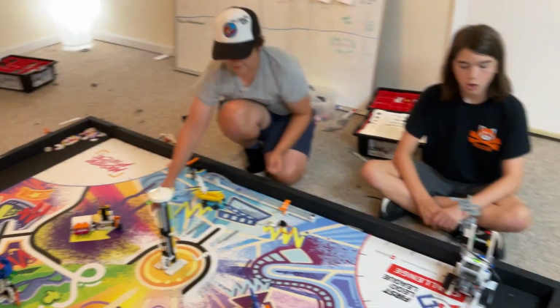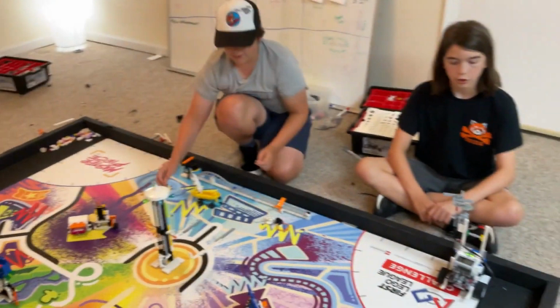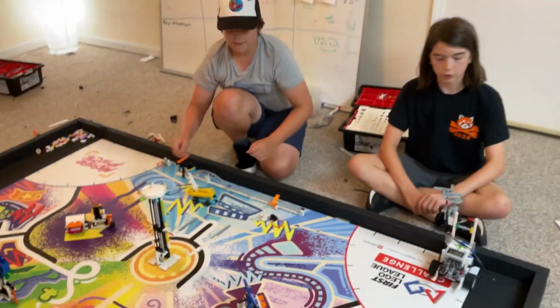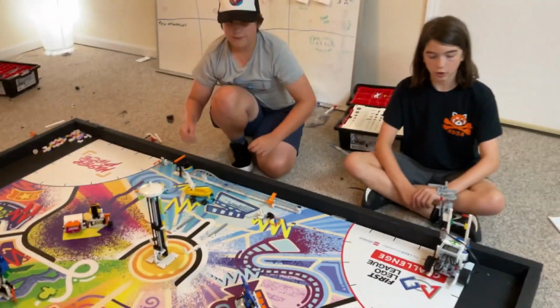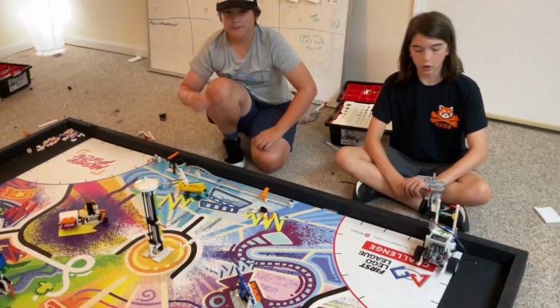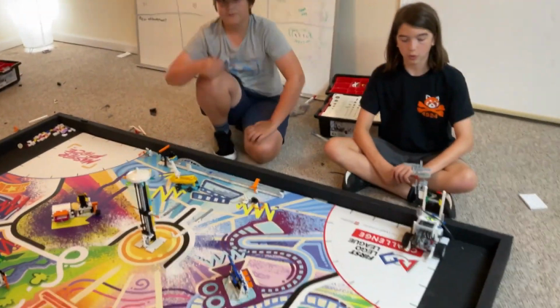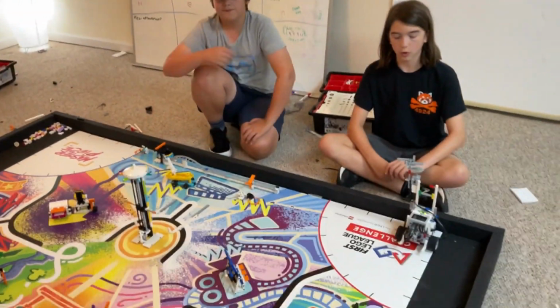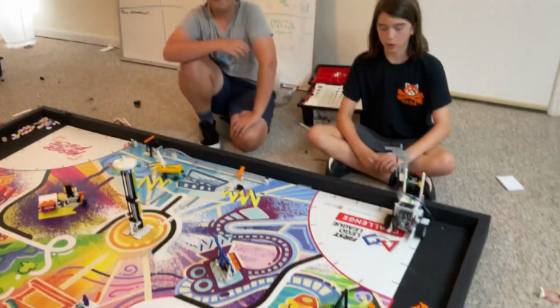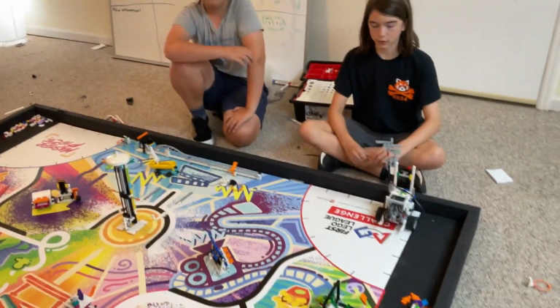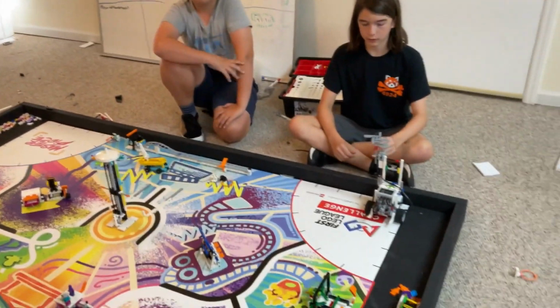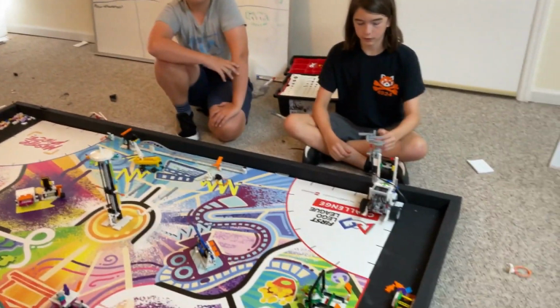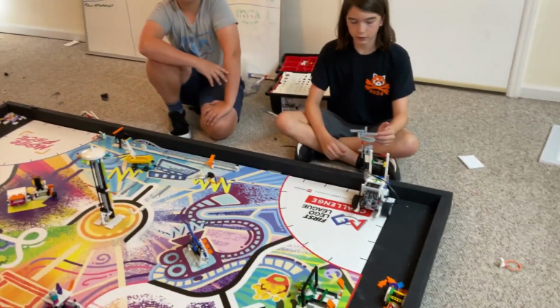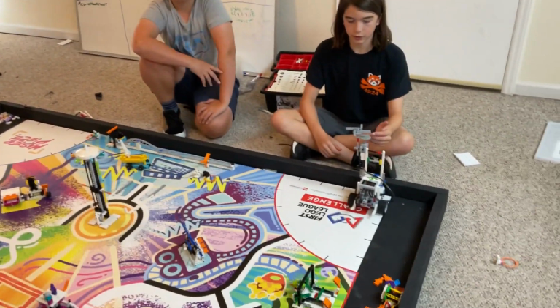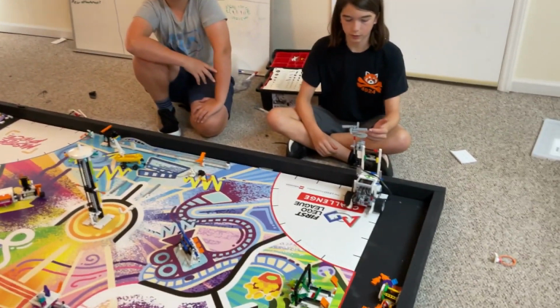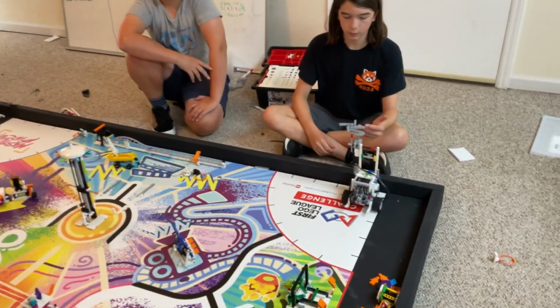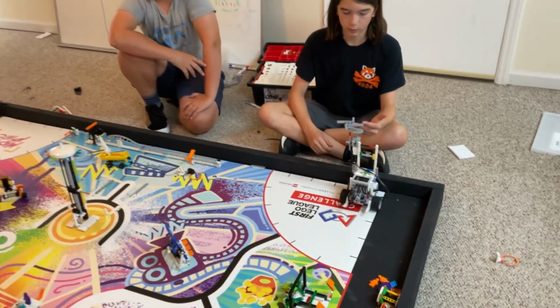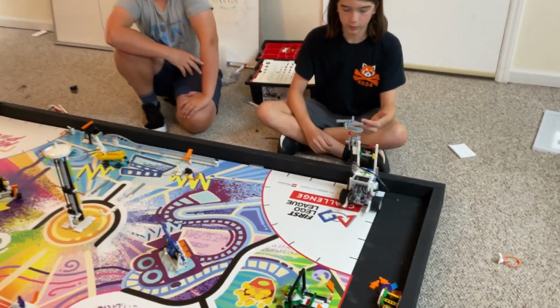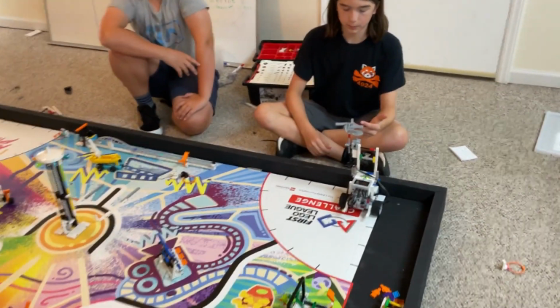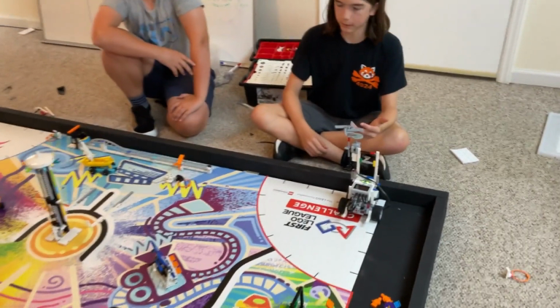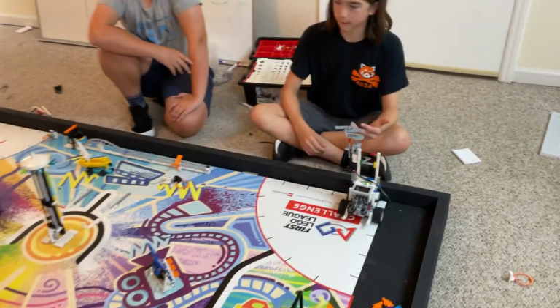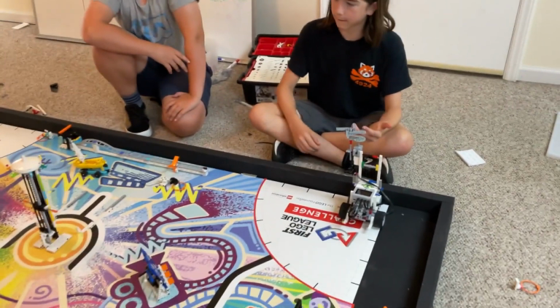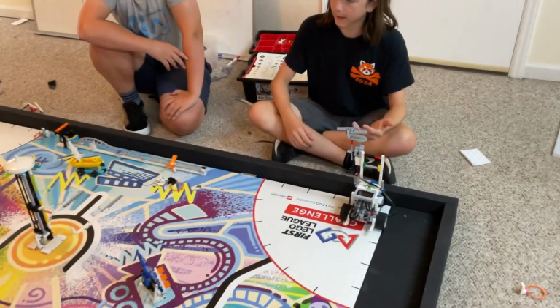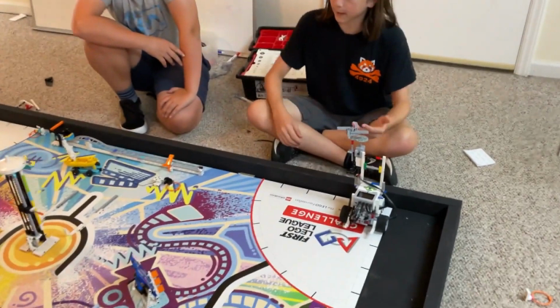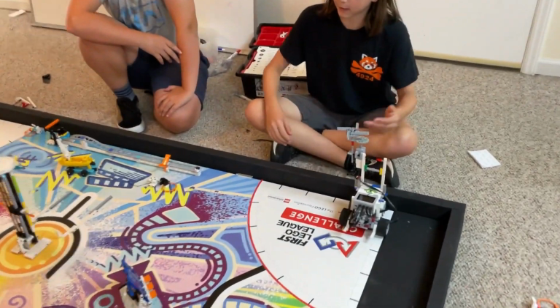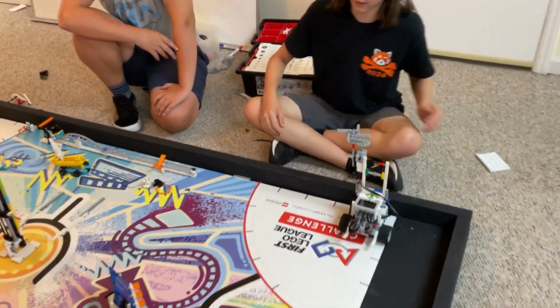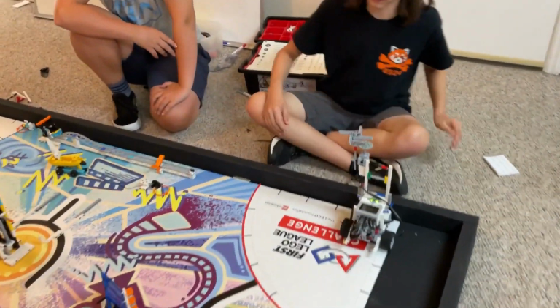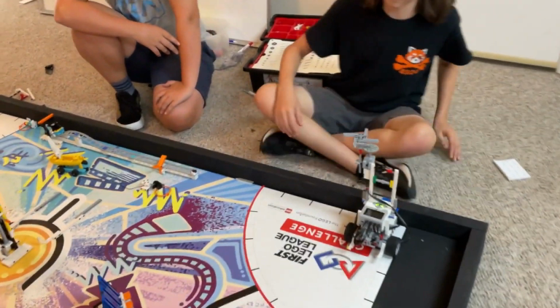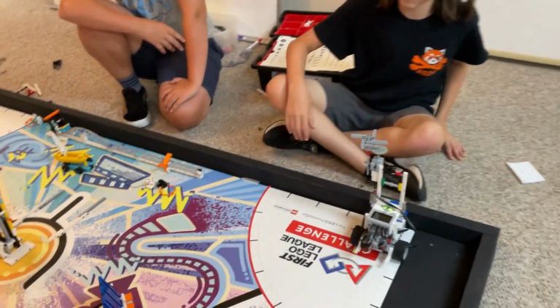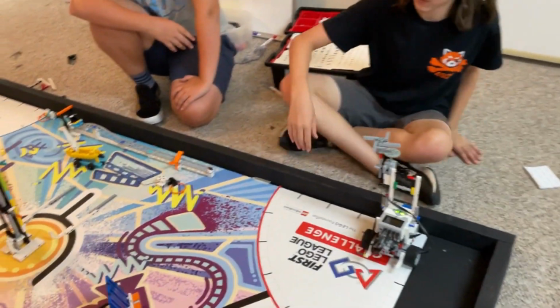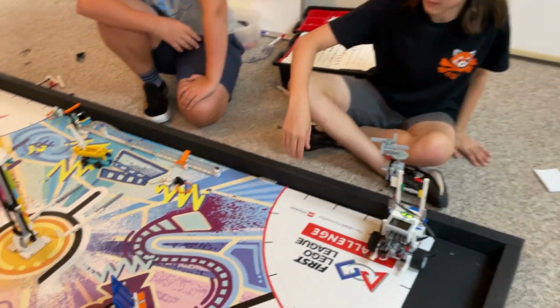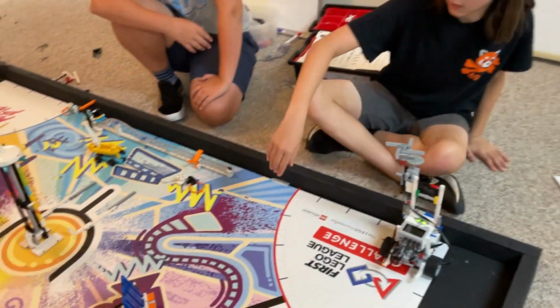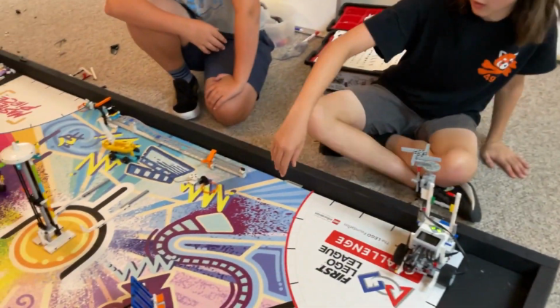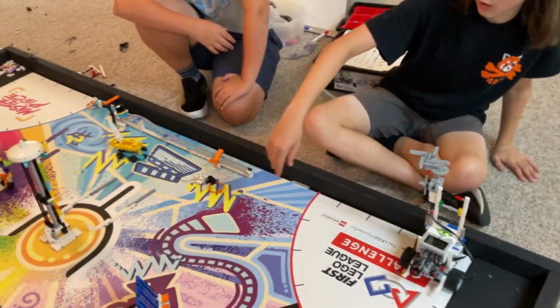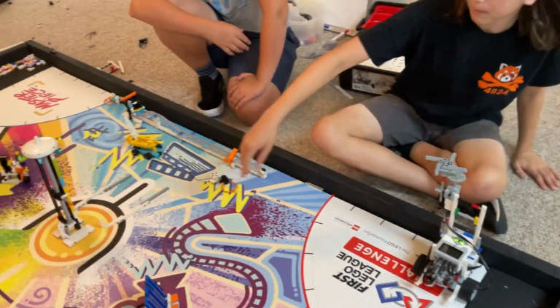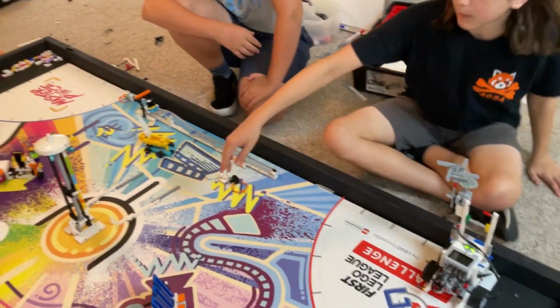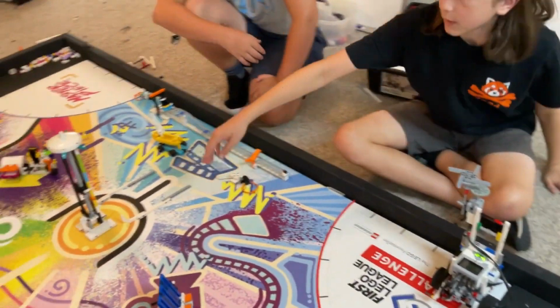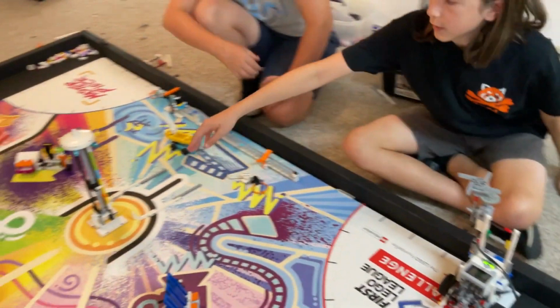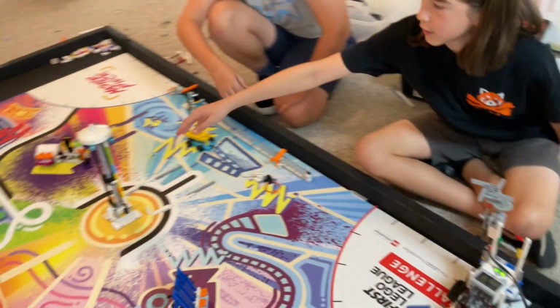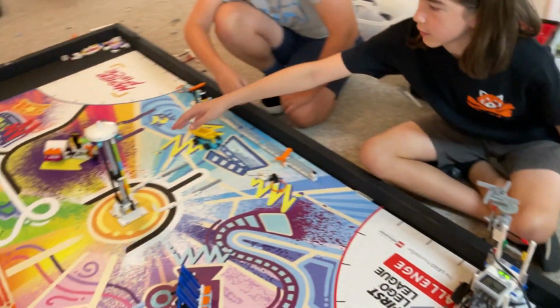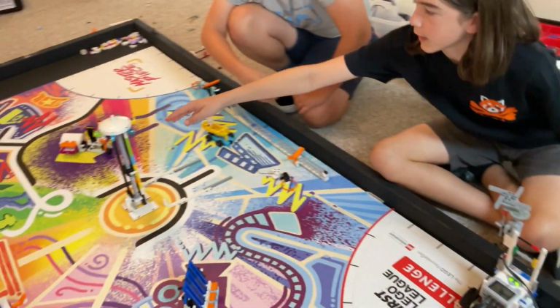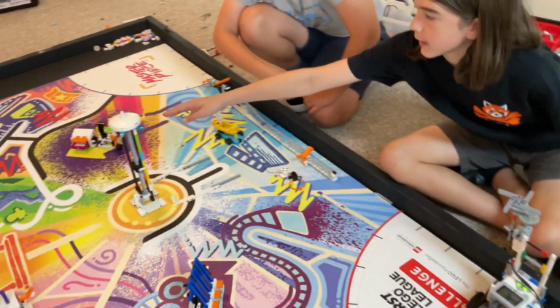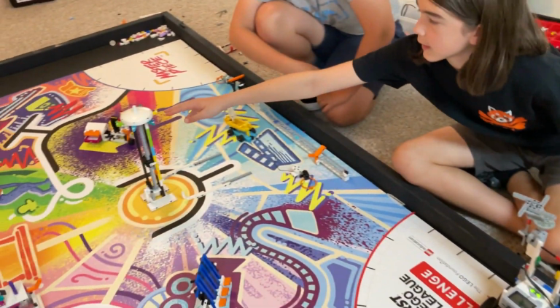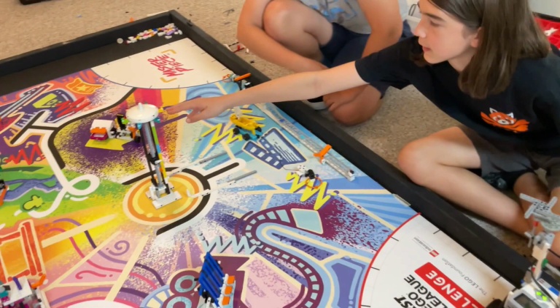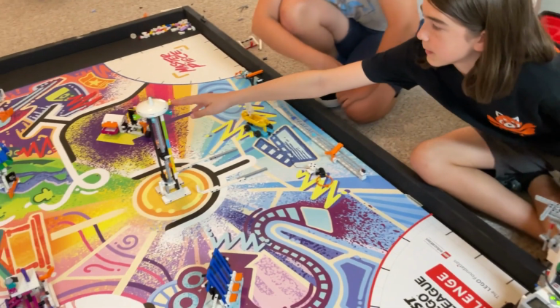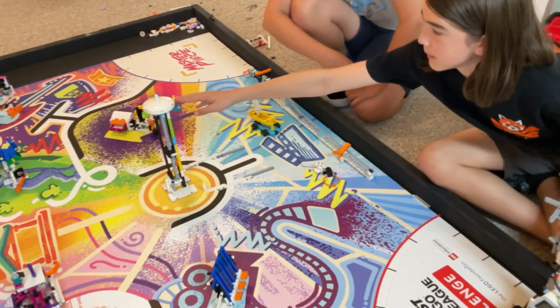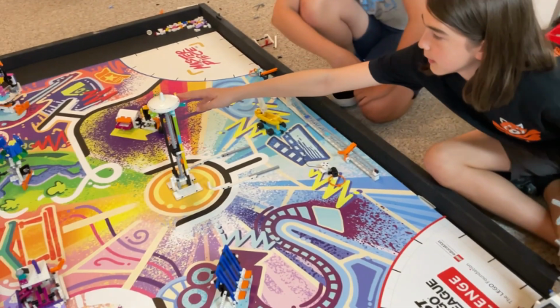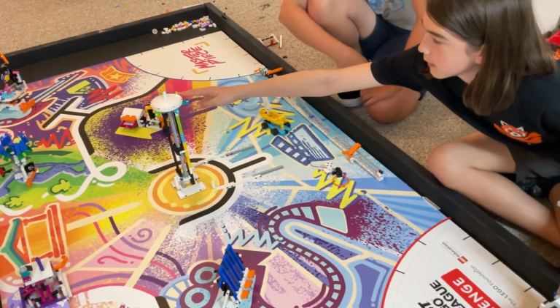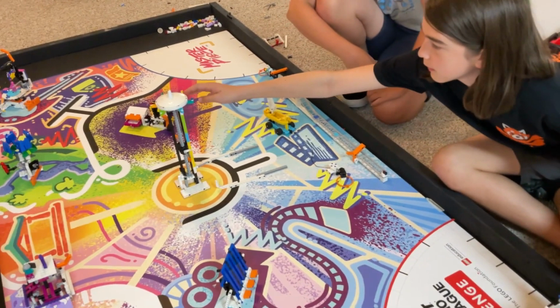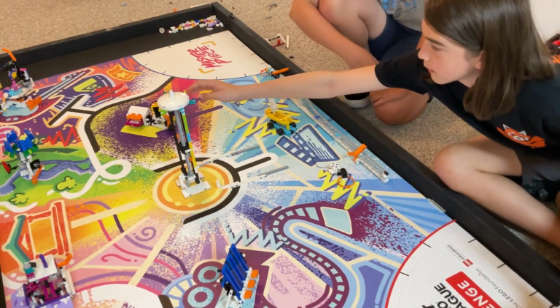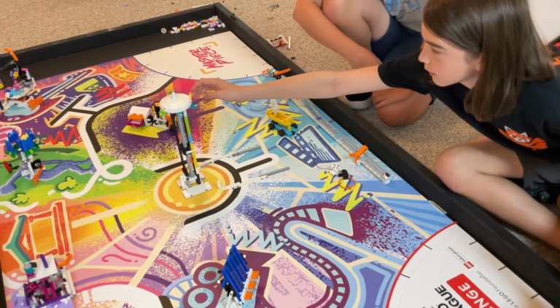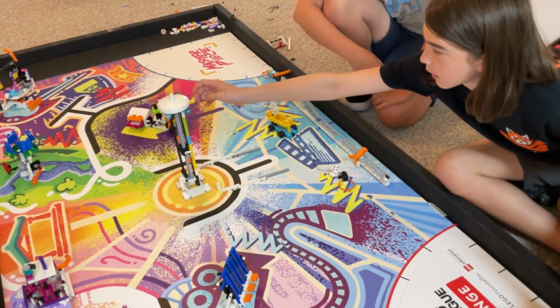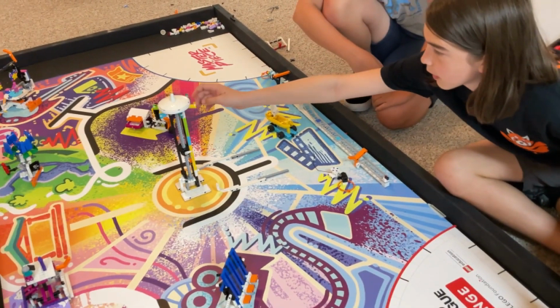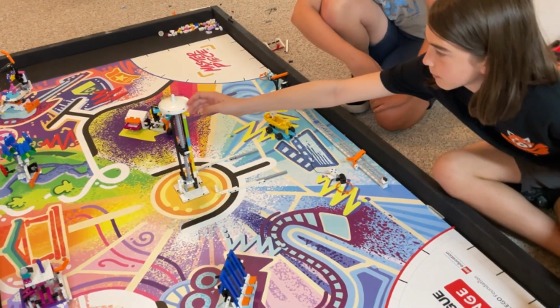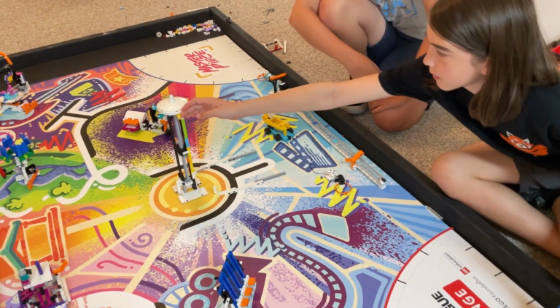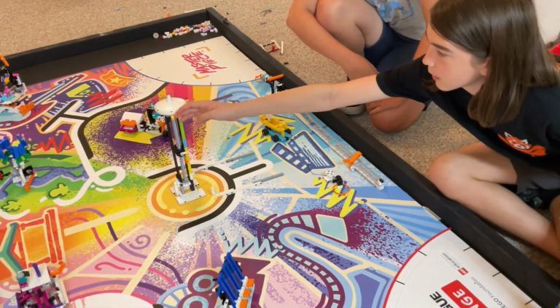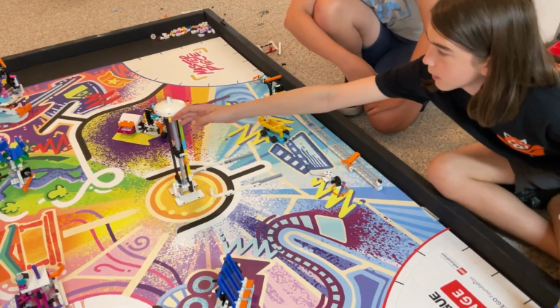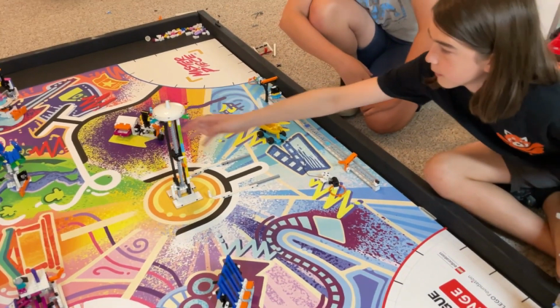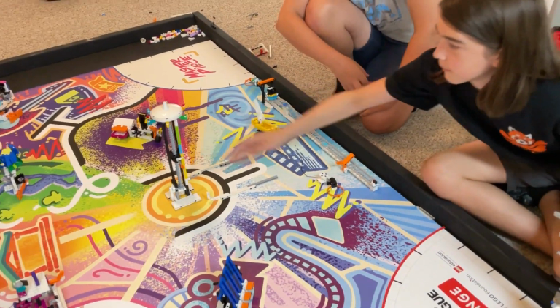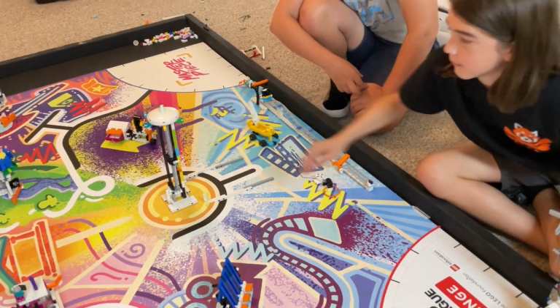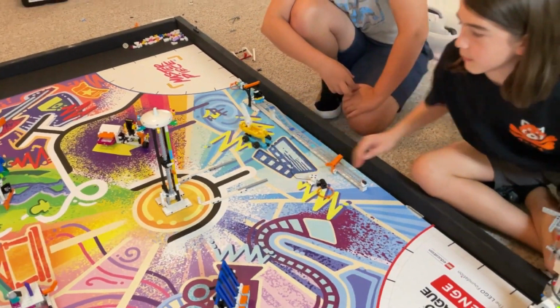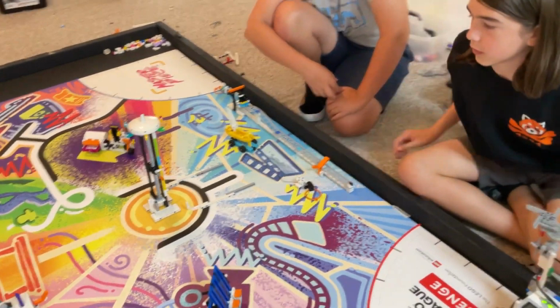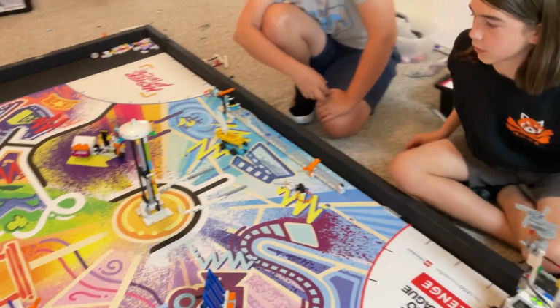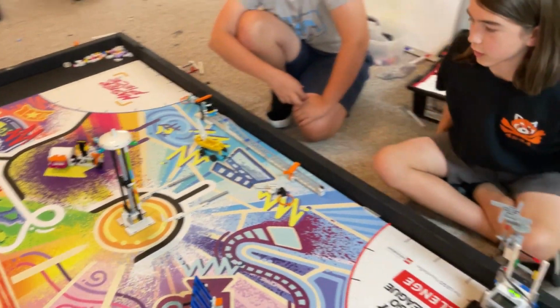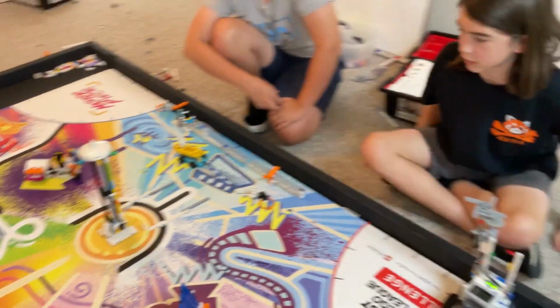So our solution was to put a fan at the very top so that it can spin the top of the structure.